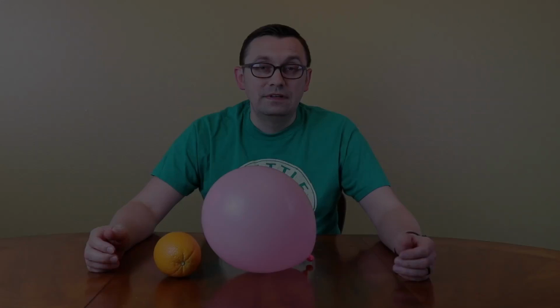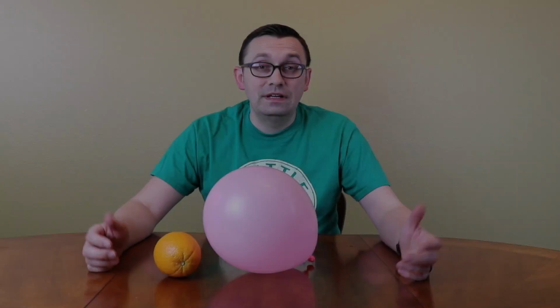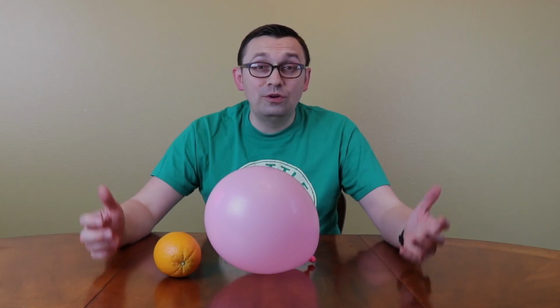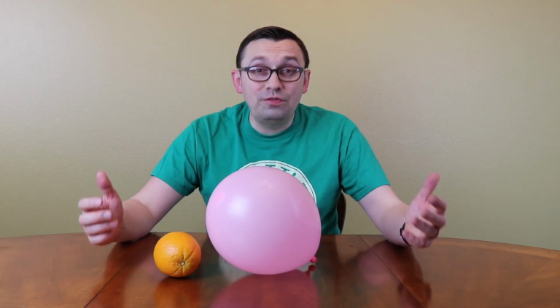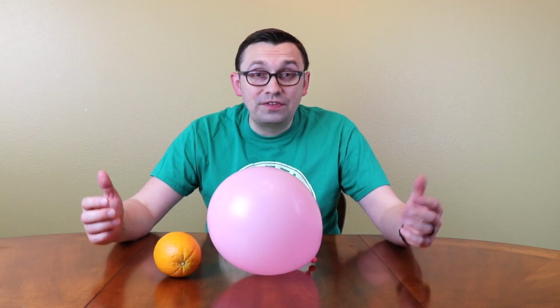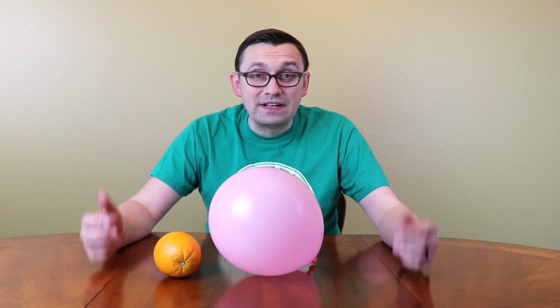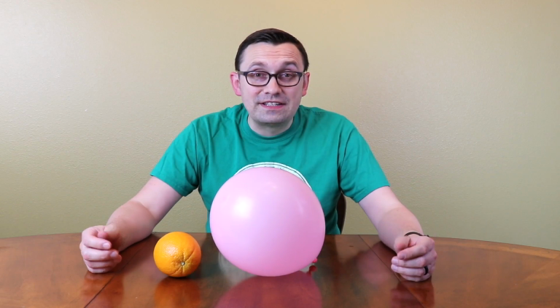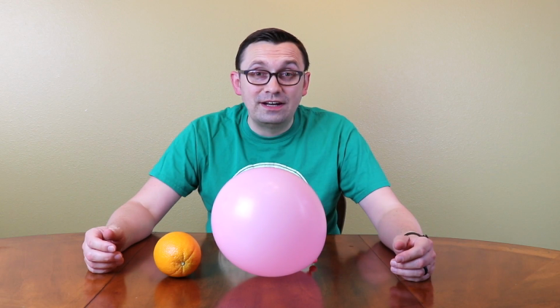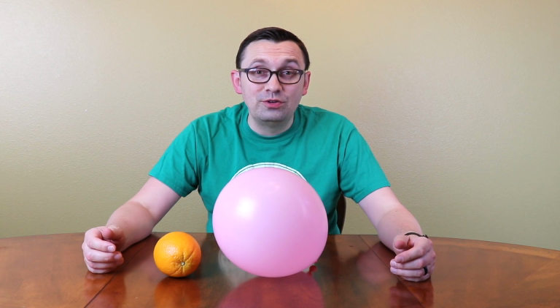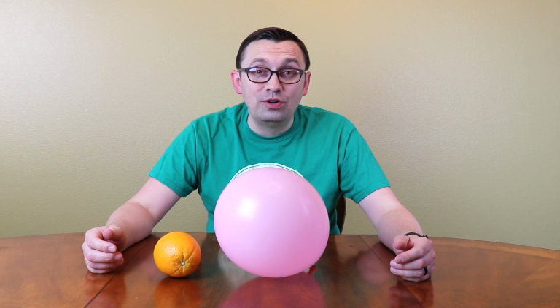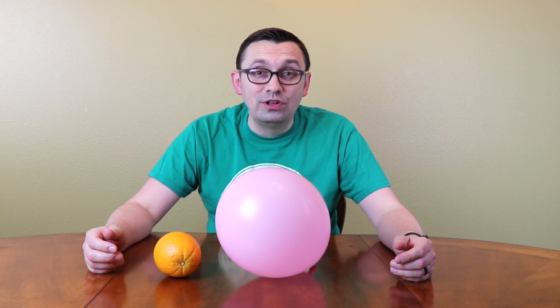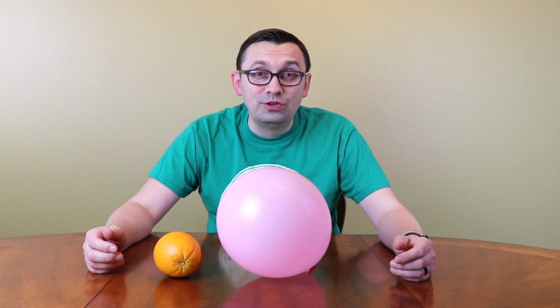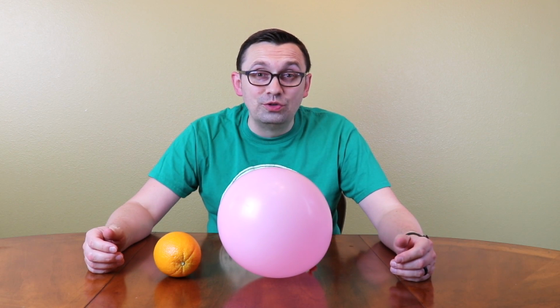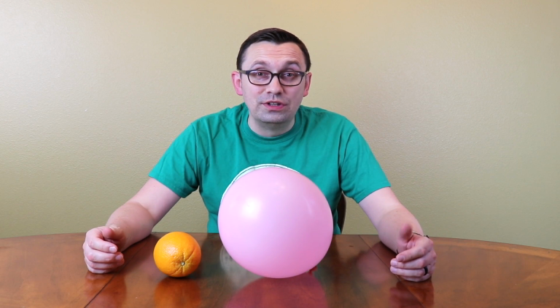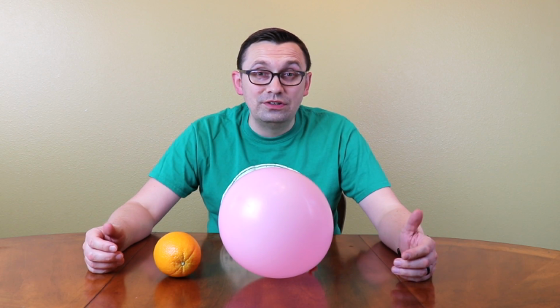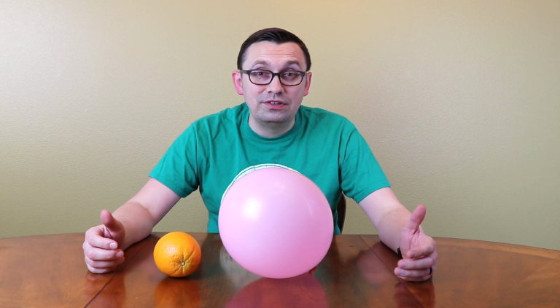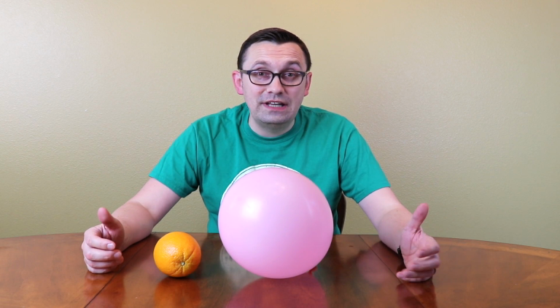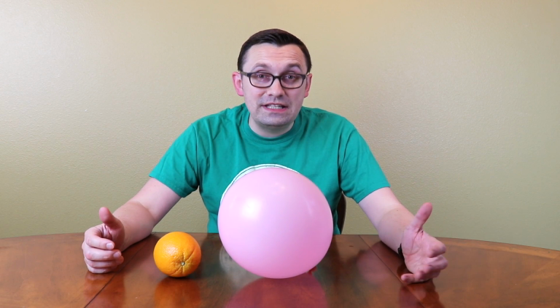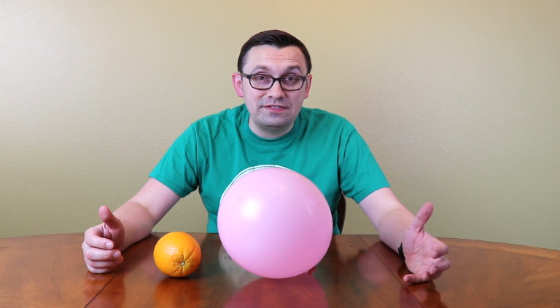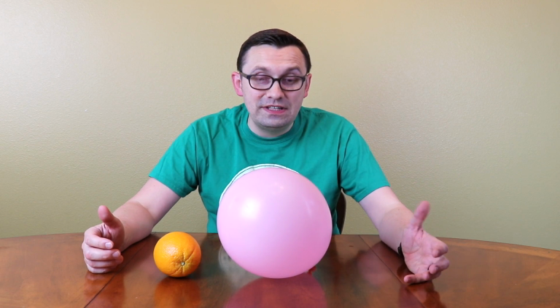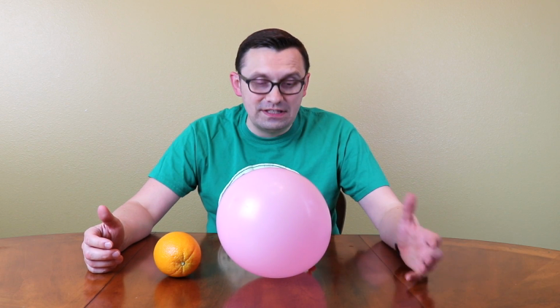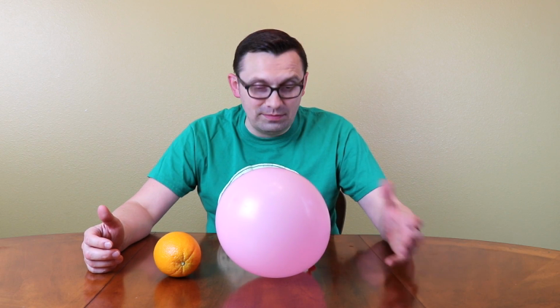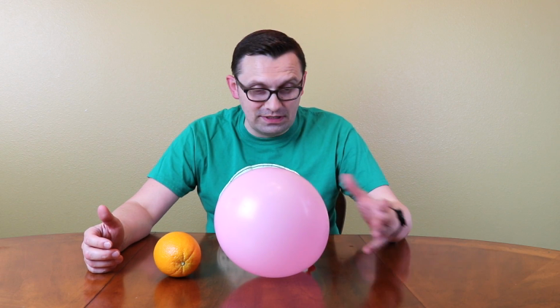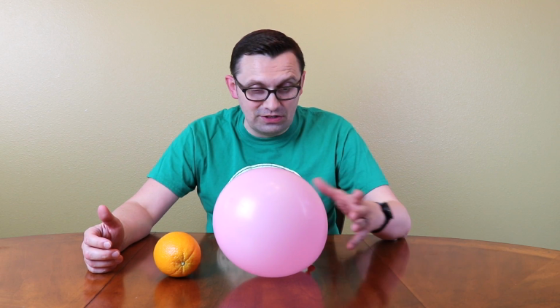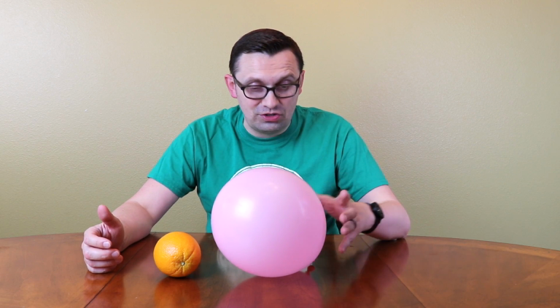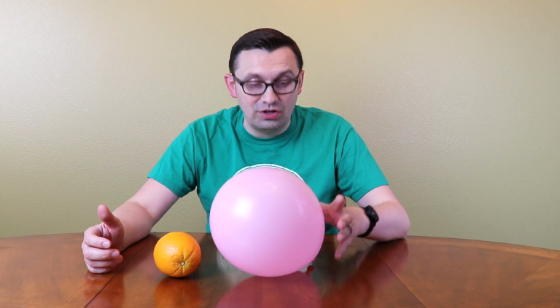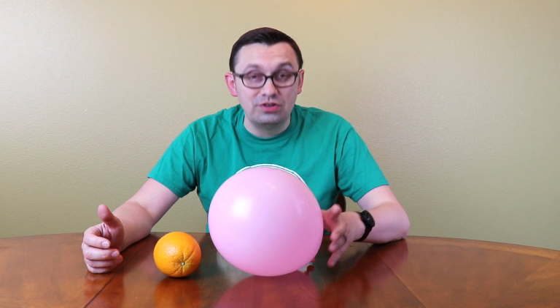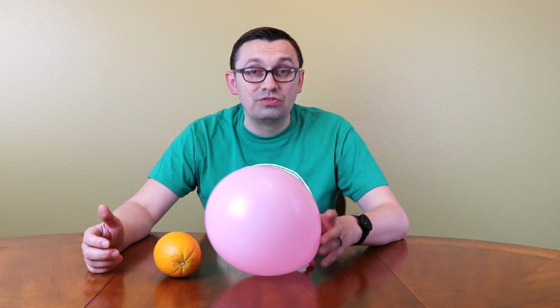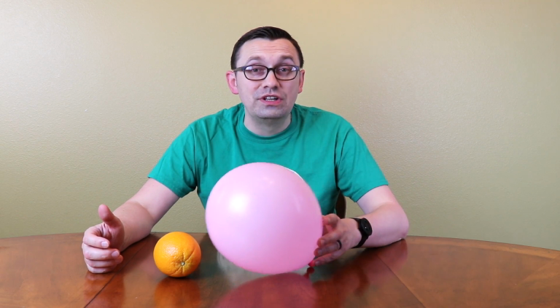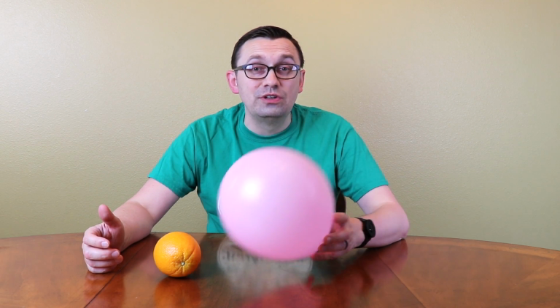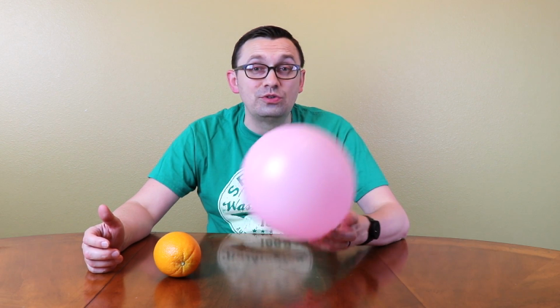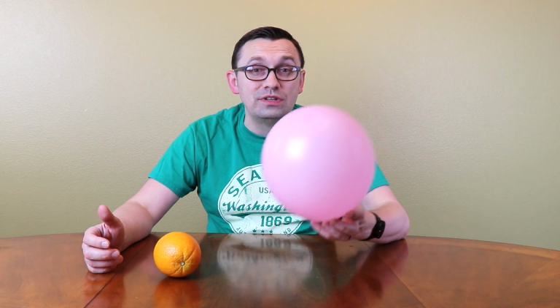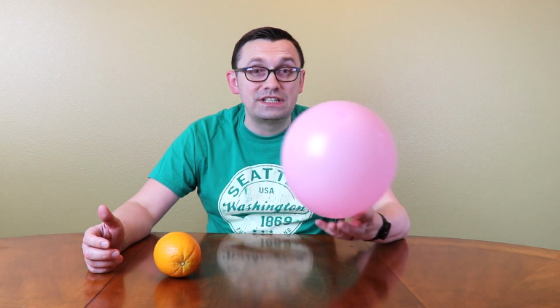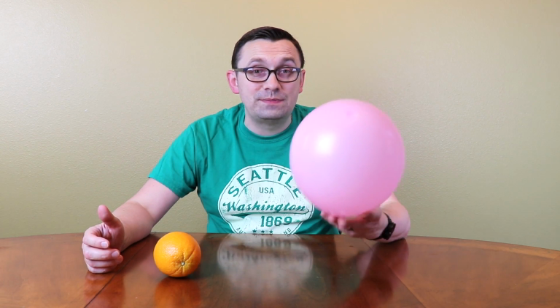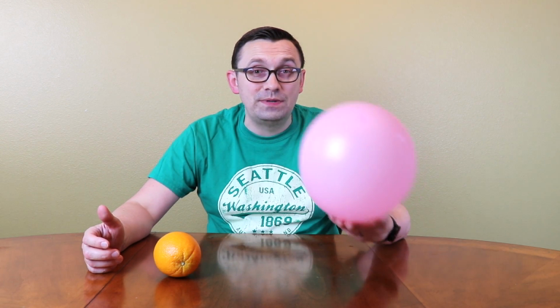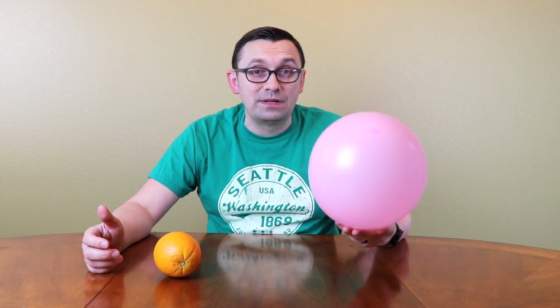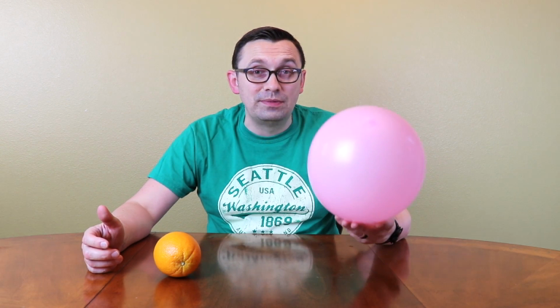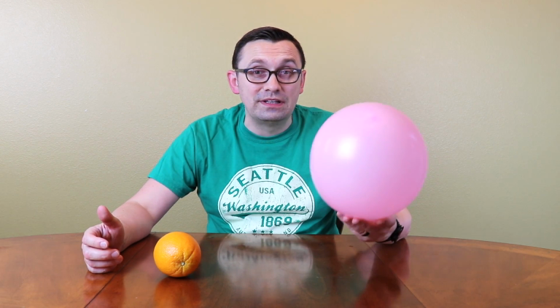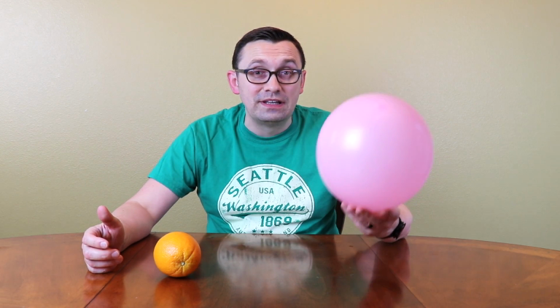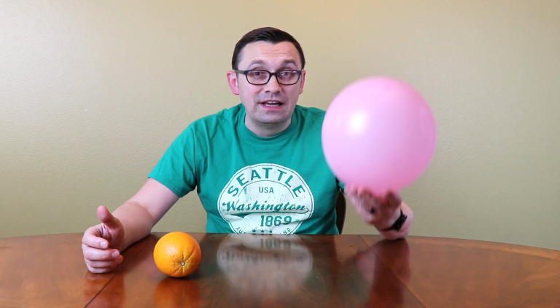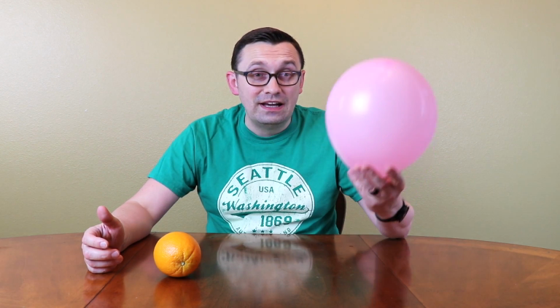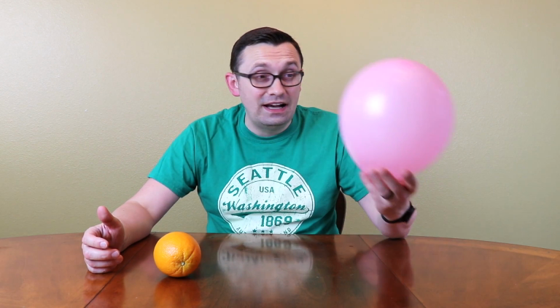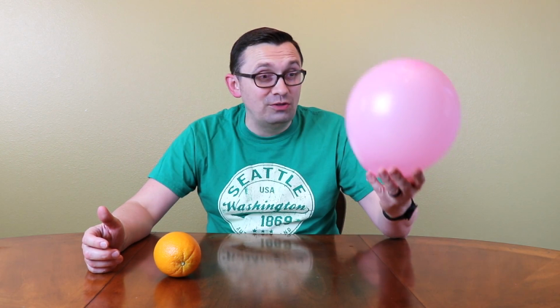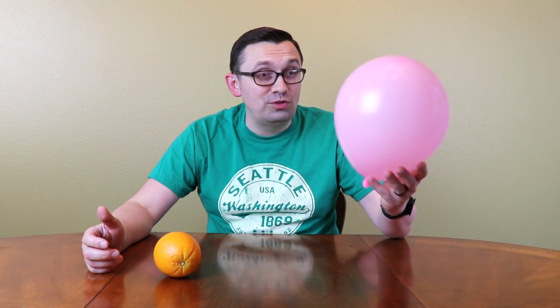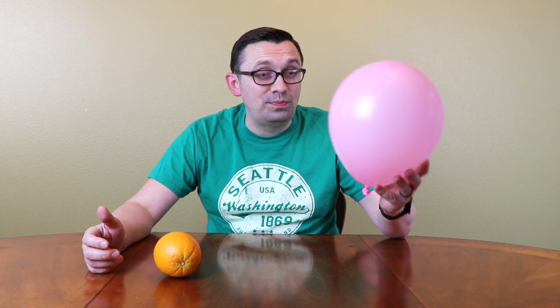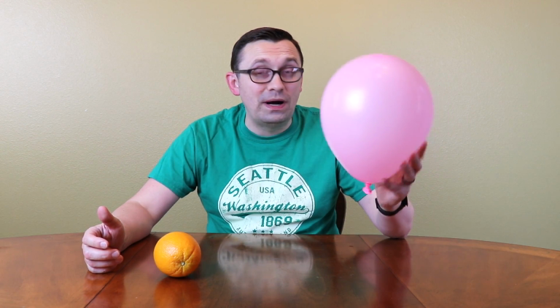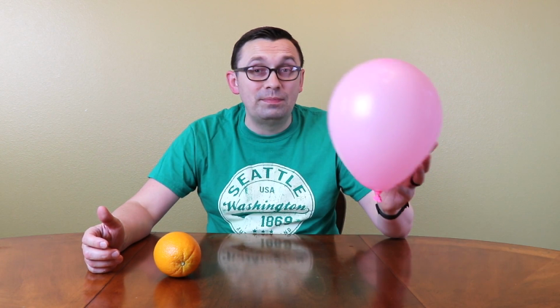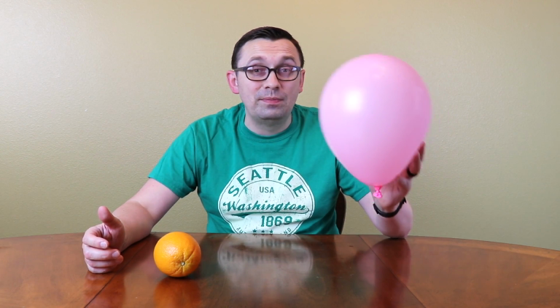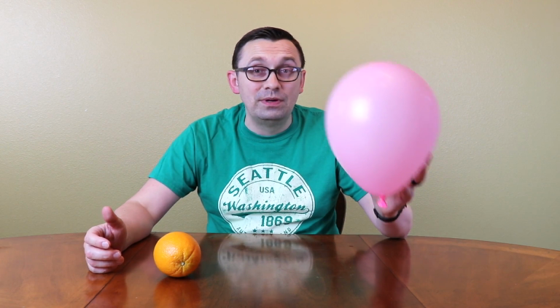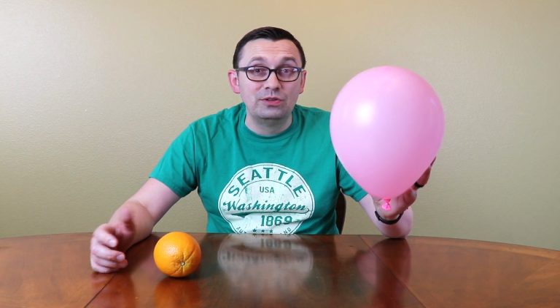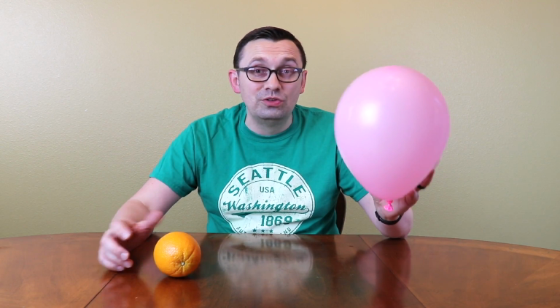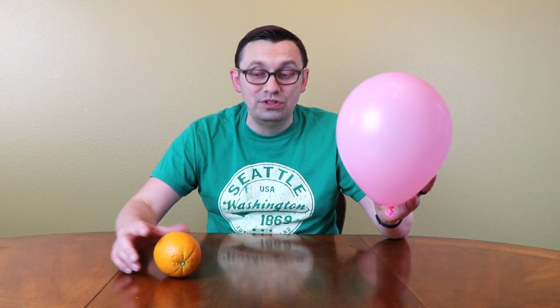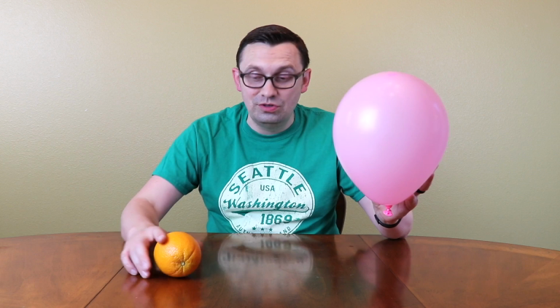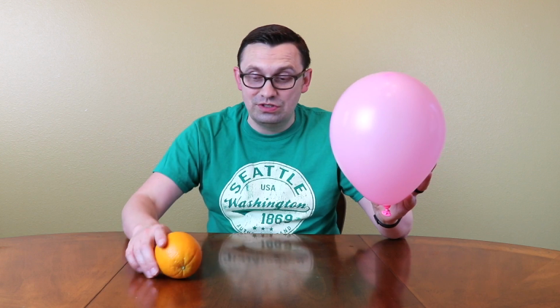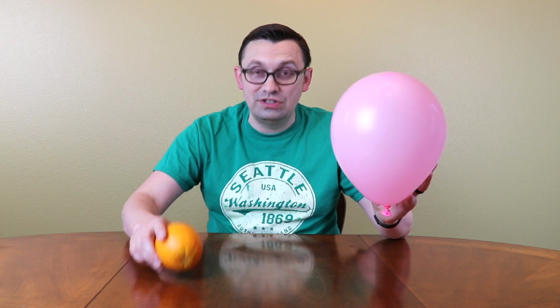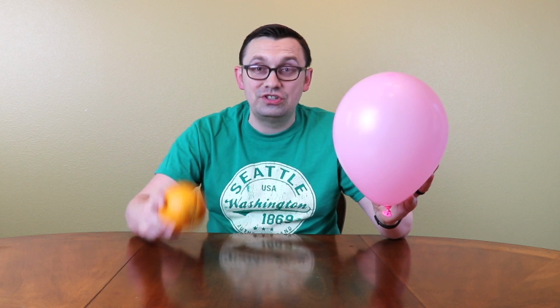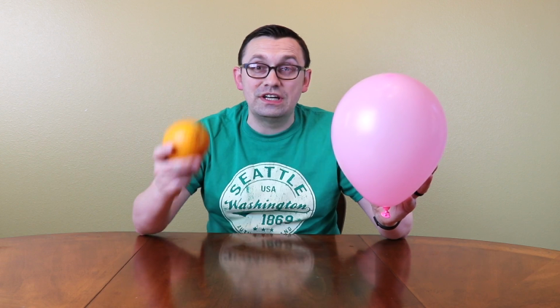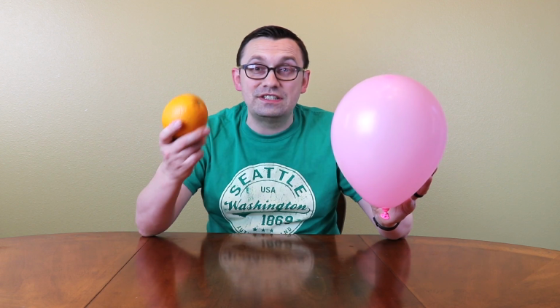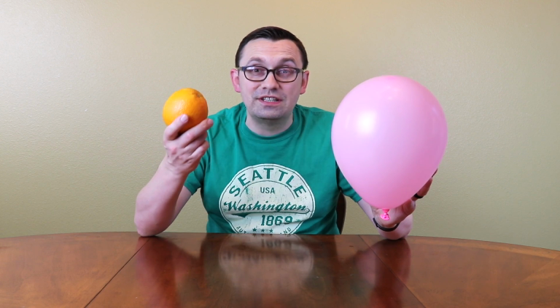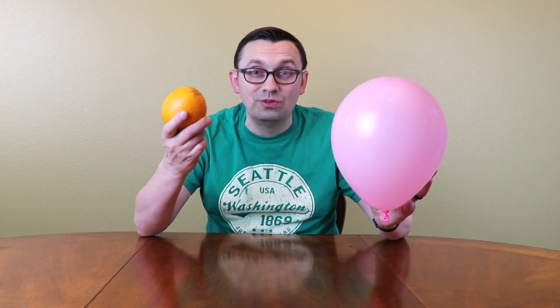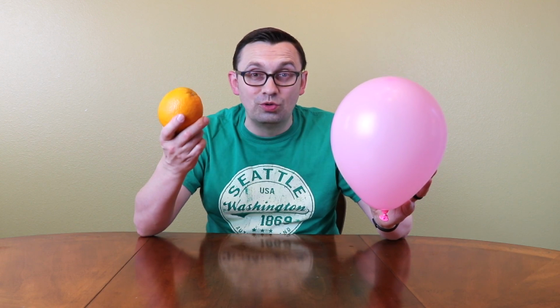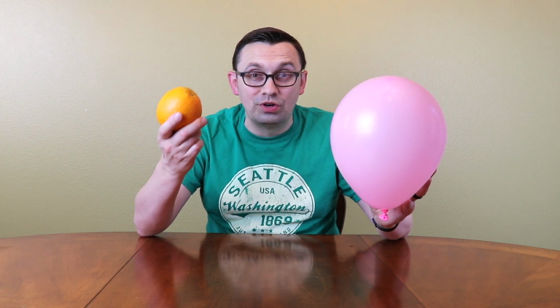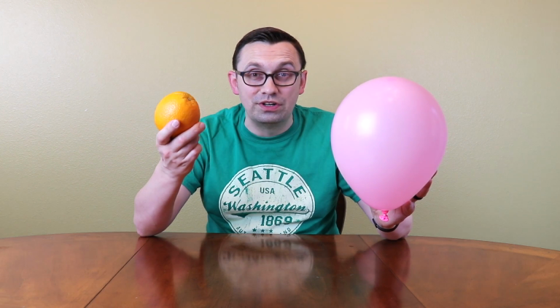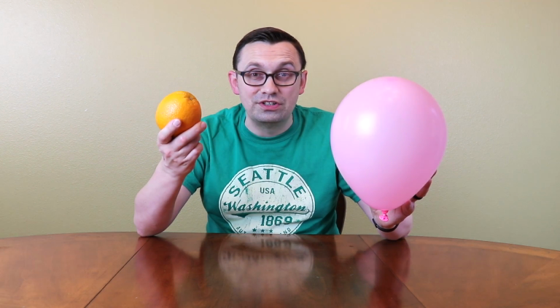Hello friends, how you all doing? In today's video, I'm gonna show you a really cool experiment — how to pop a balloon using just an orange.